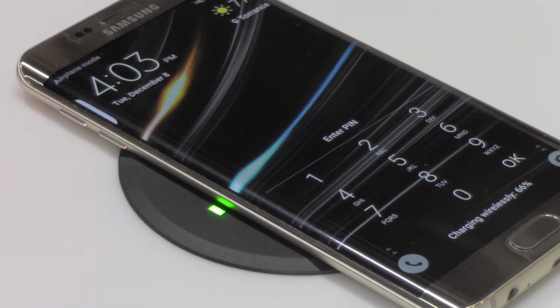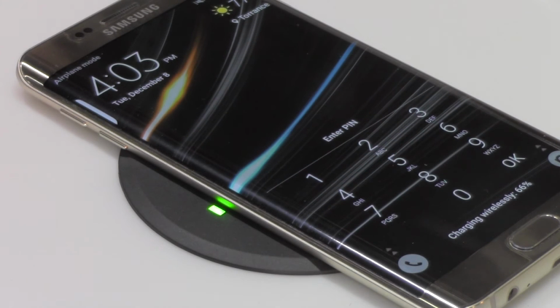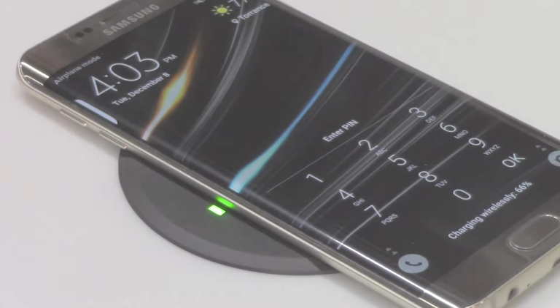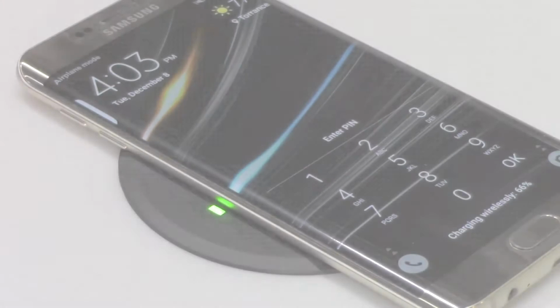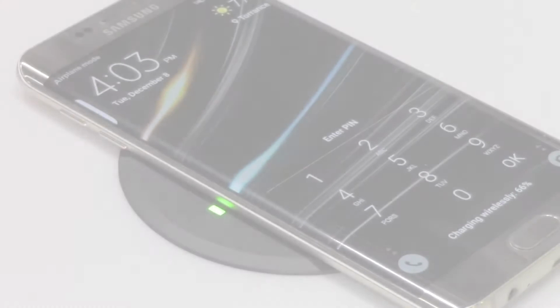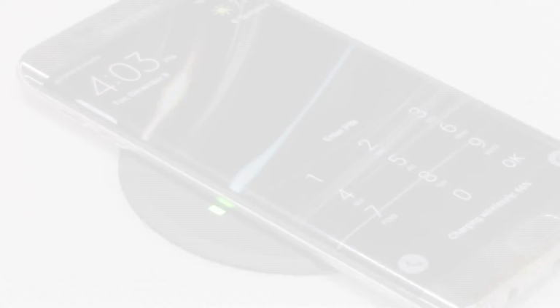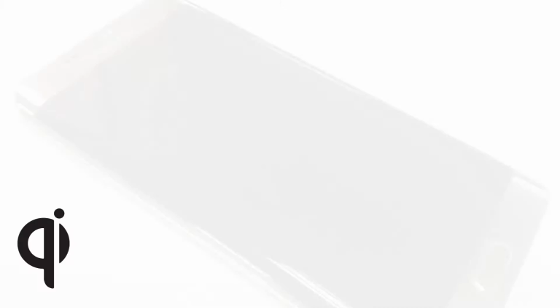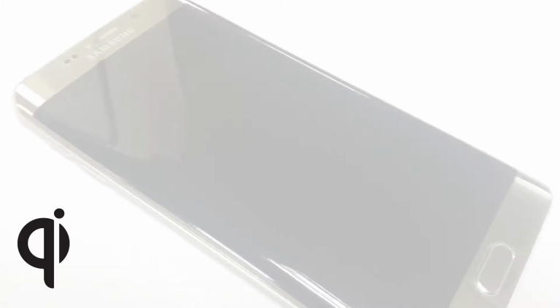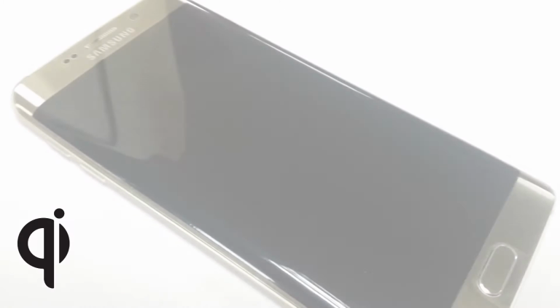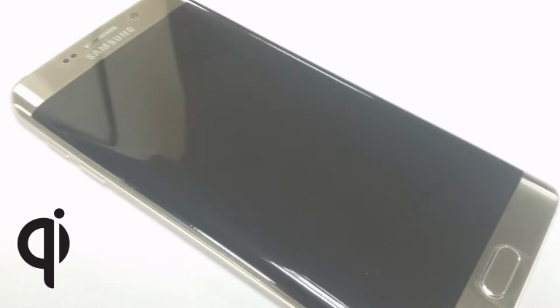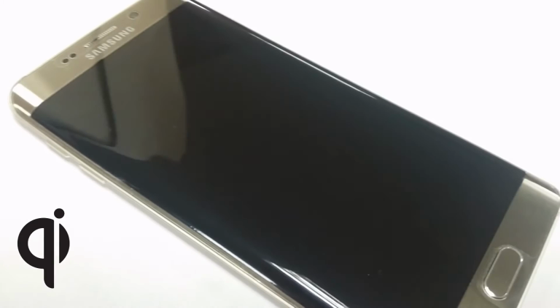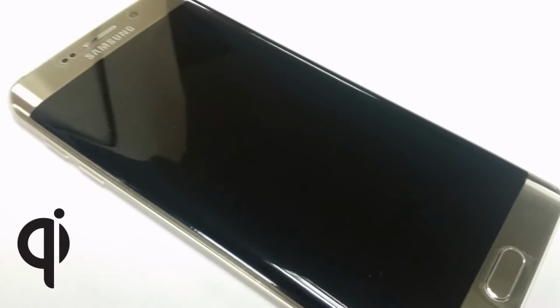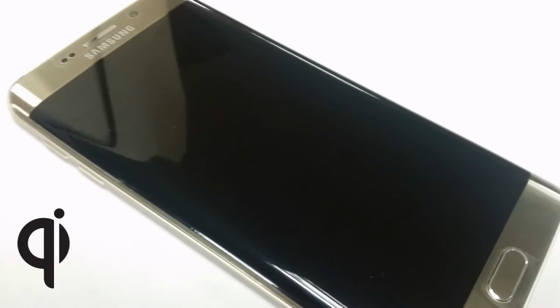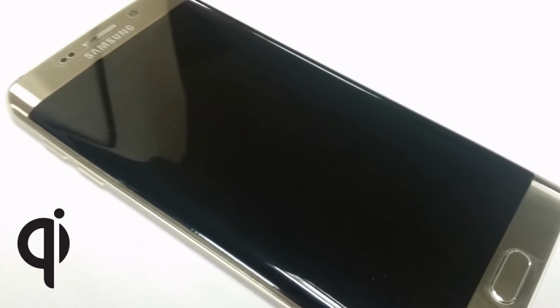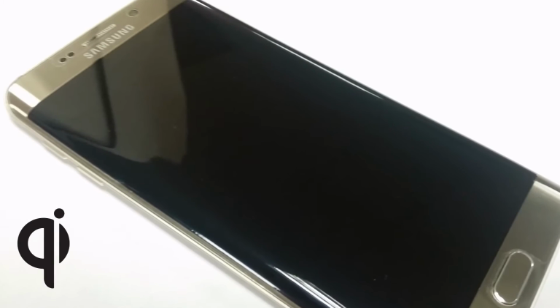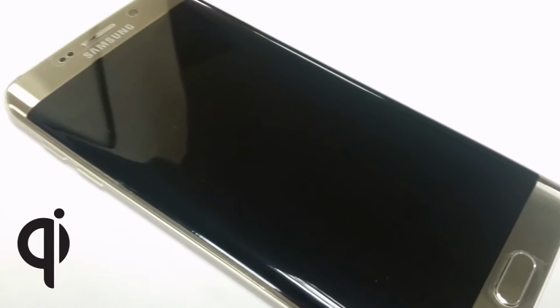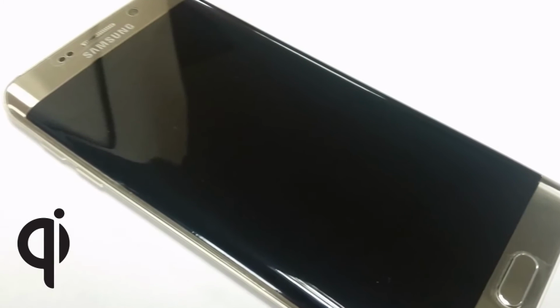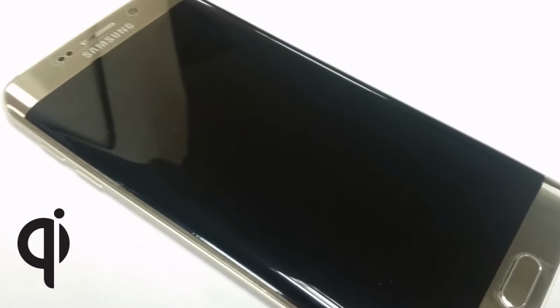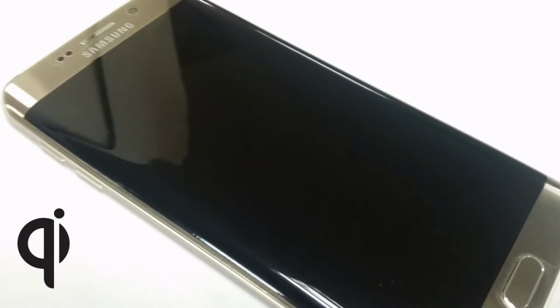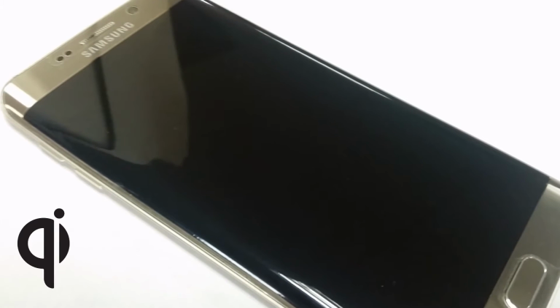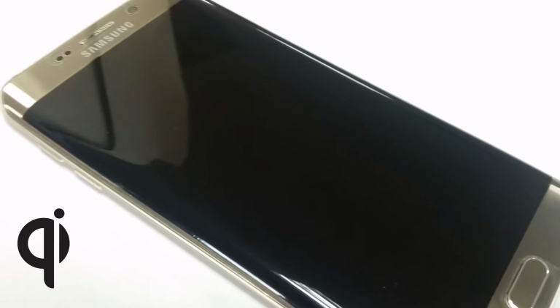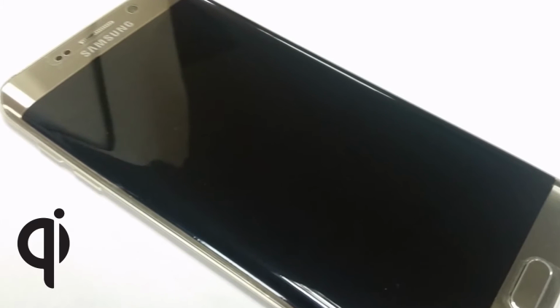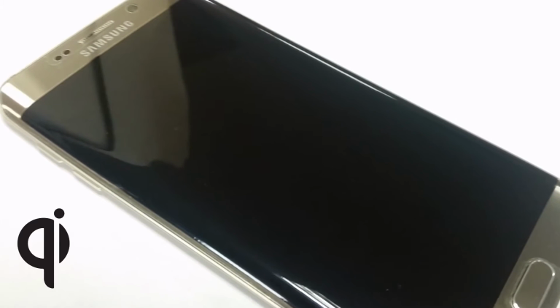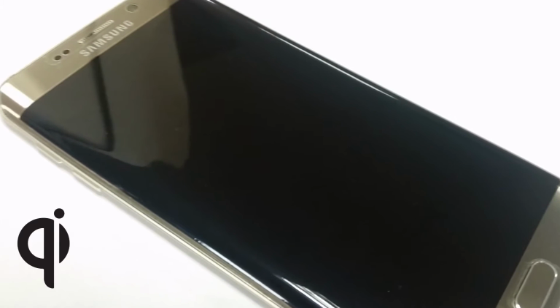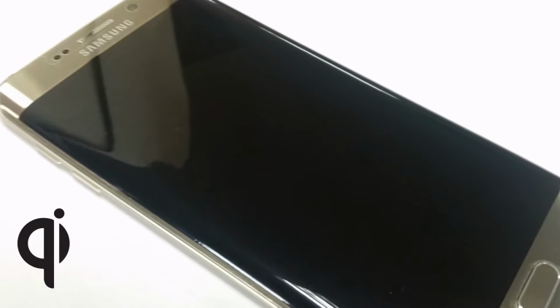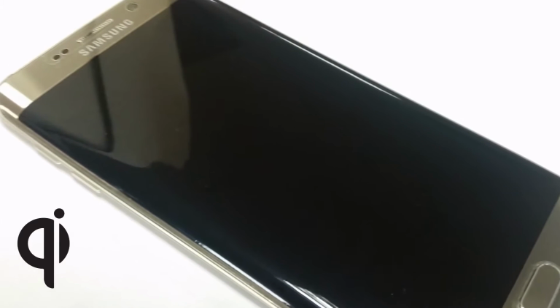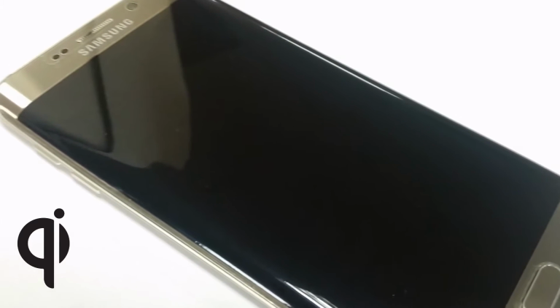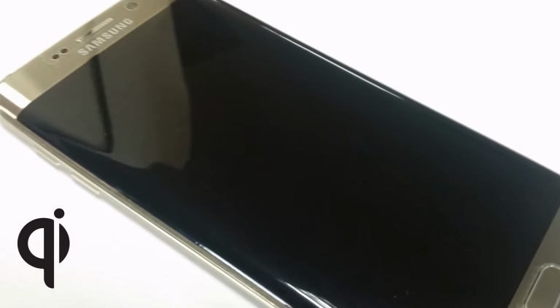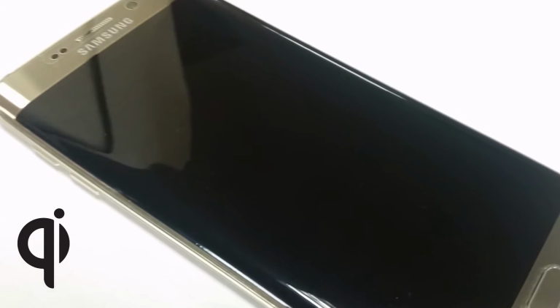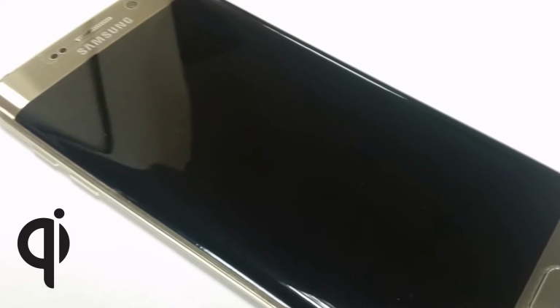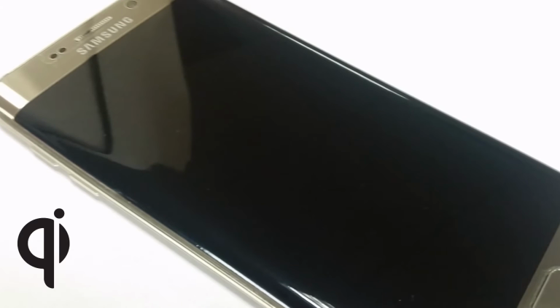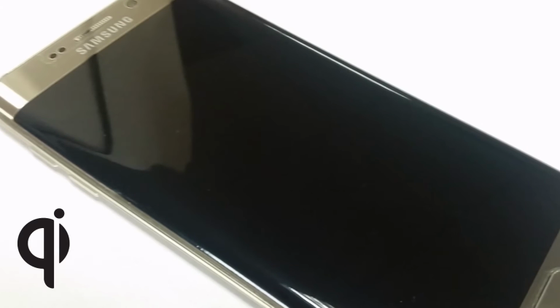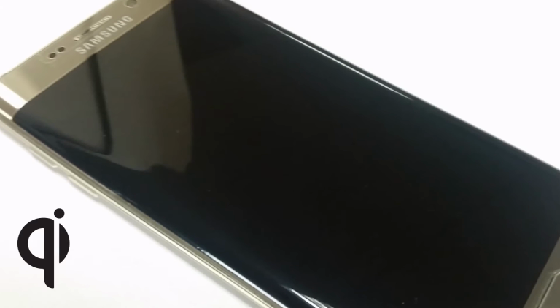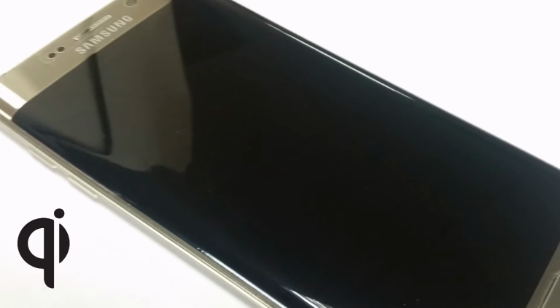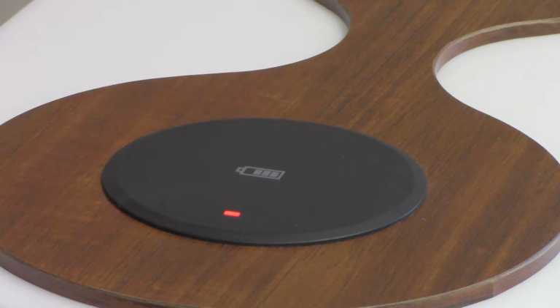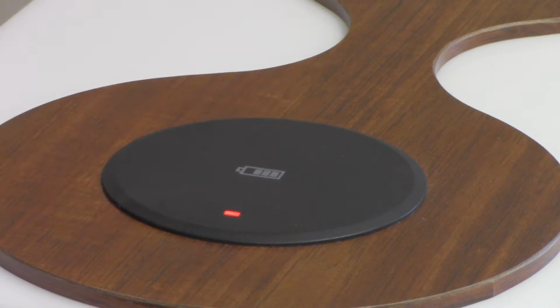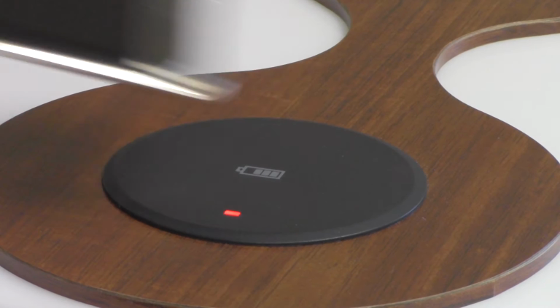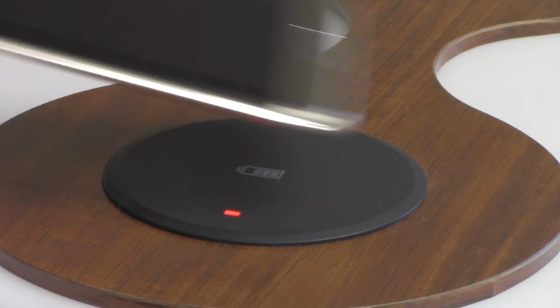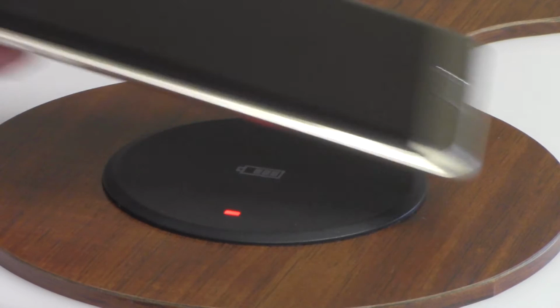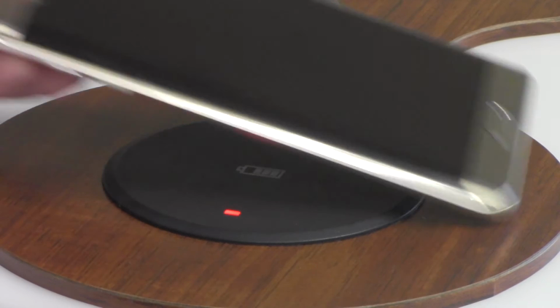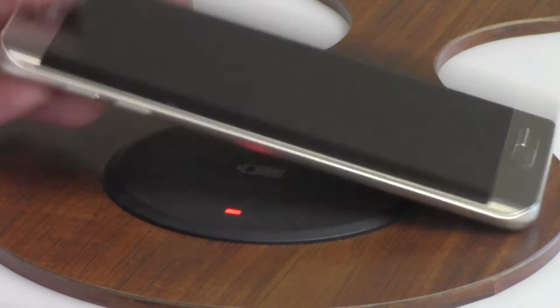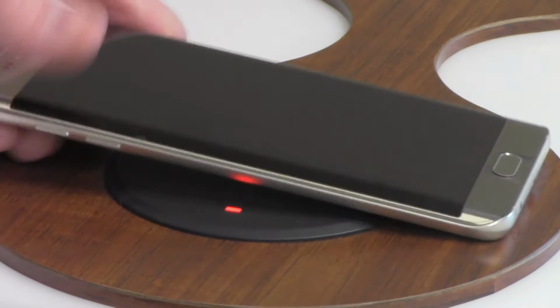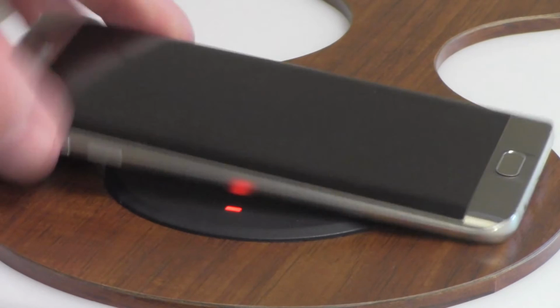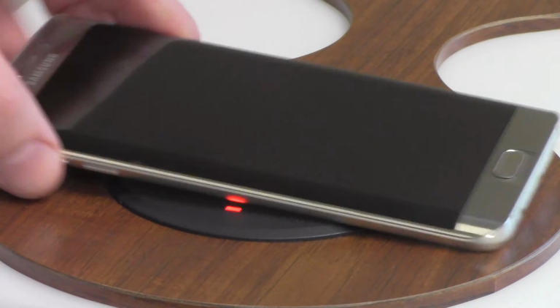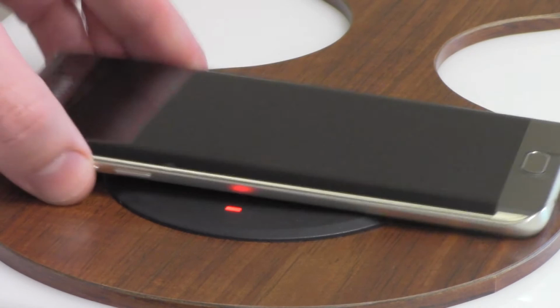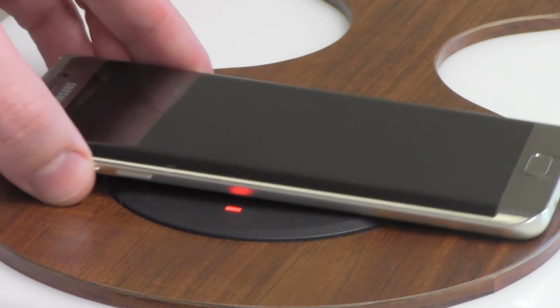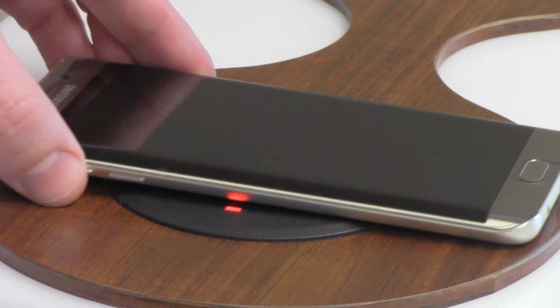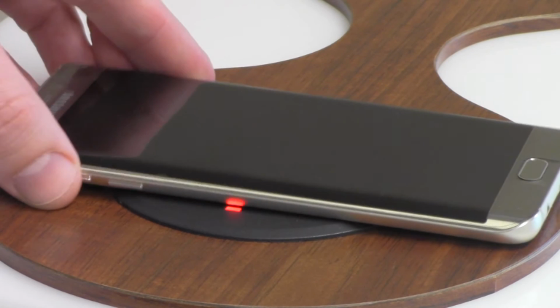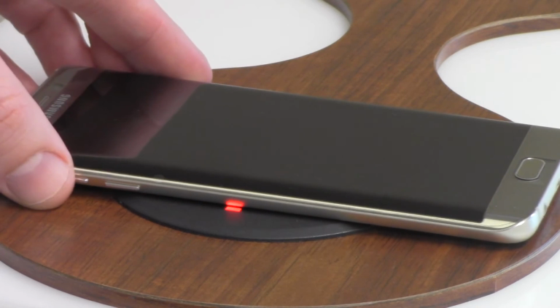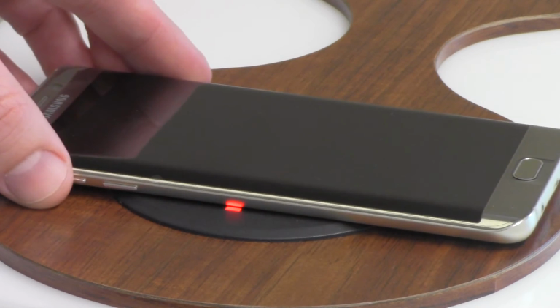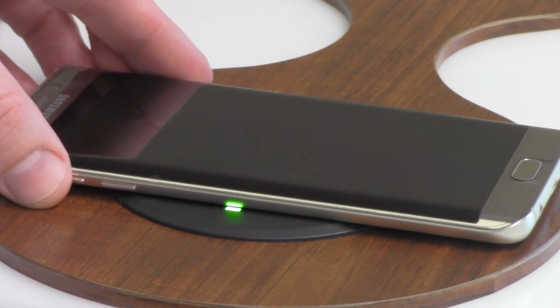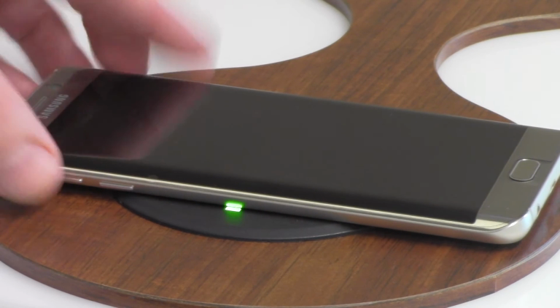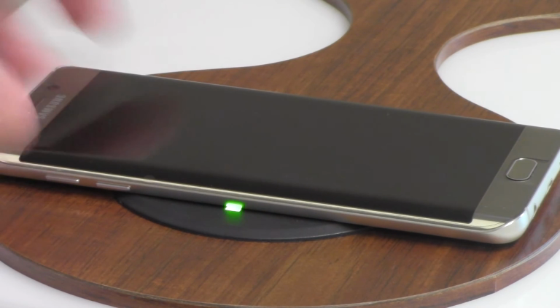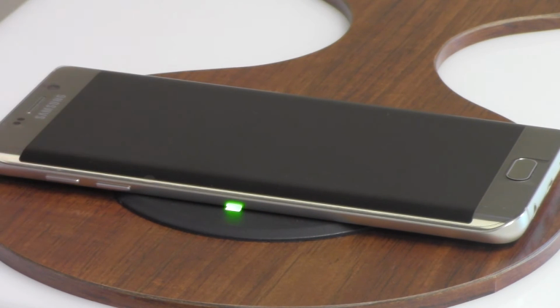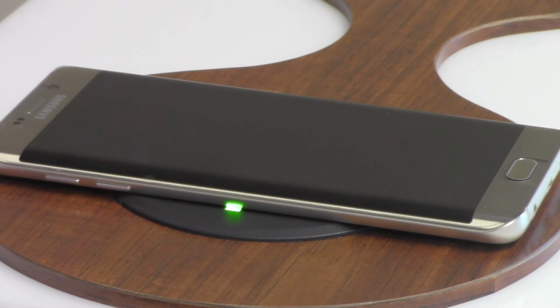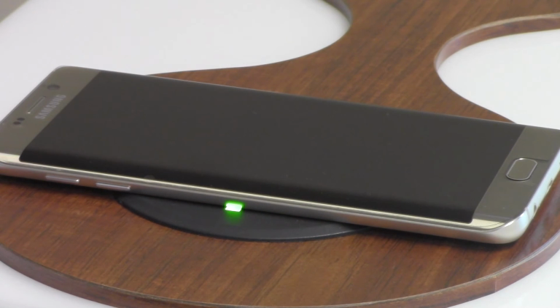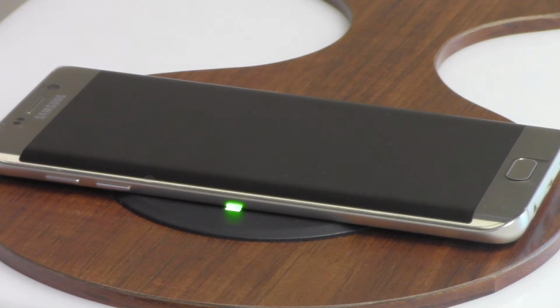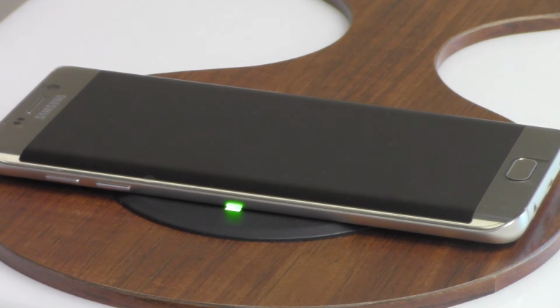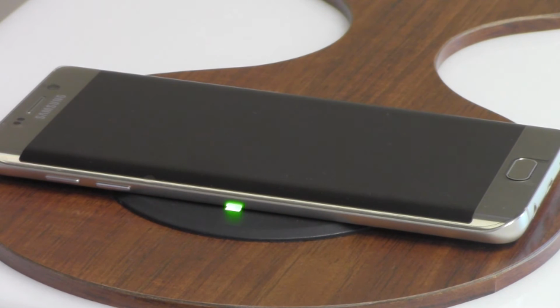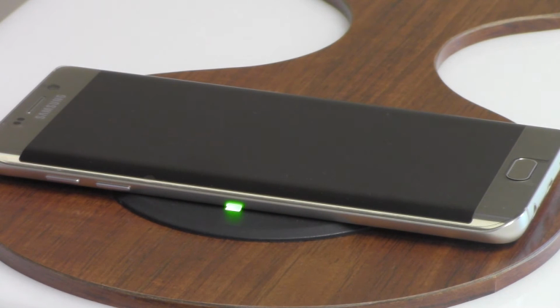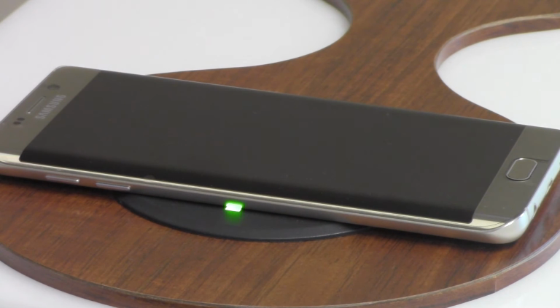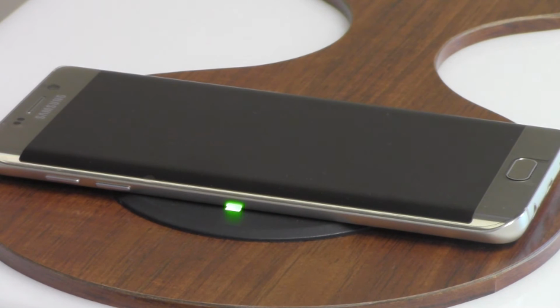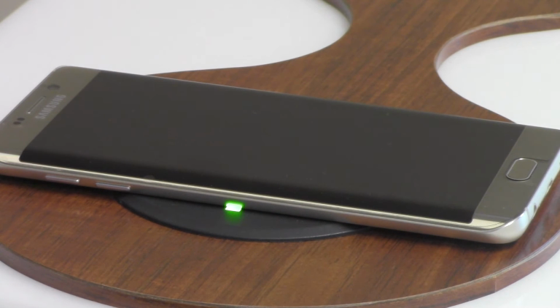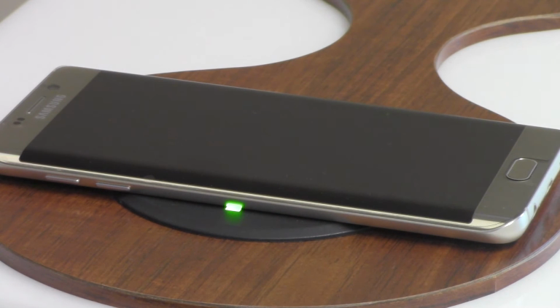Your phone may already be Qi enabled for wireless charging. If so, the indicator light will notify you the device is recognized and charging.